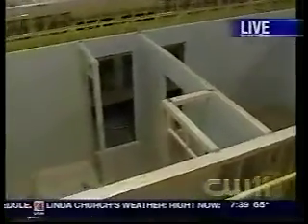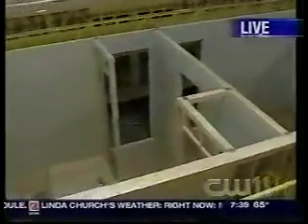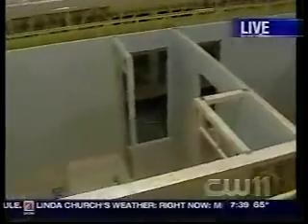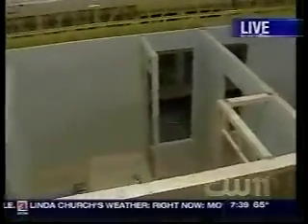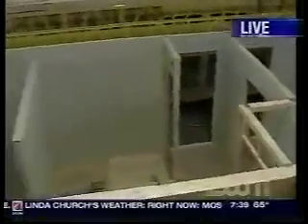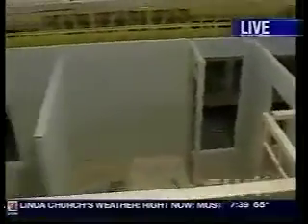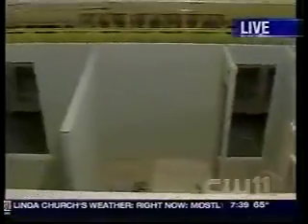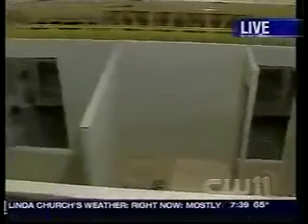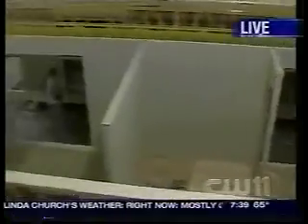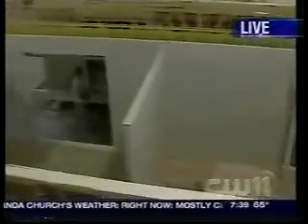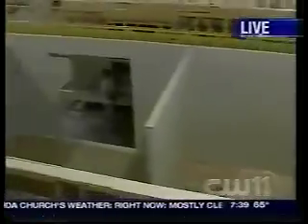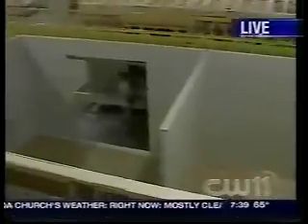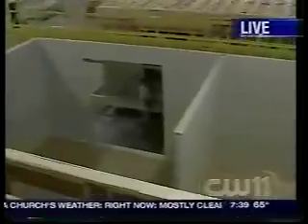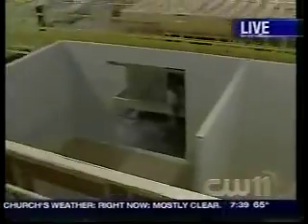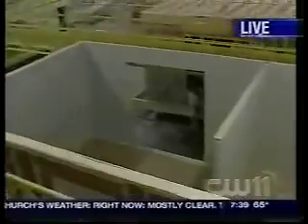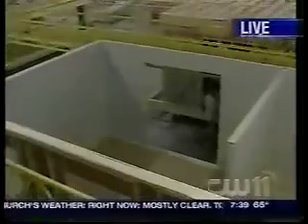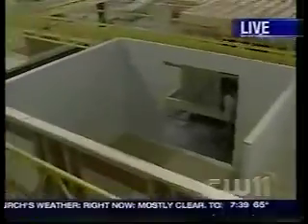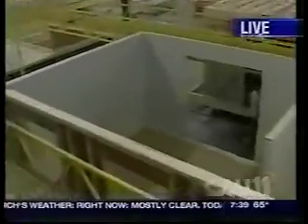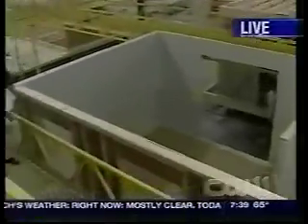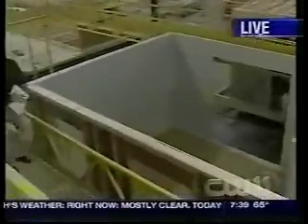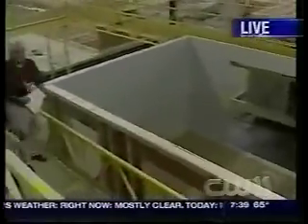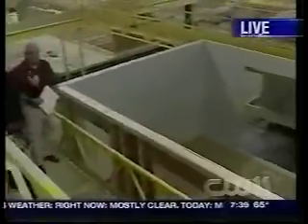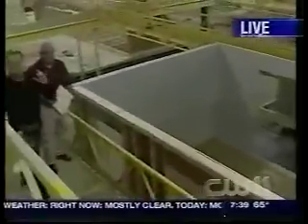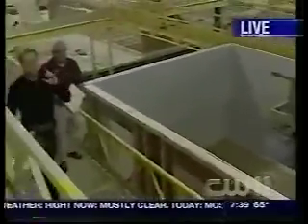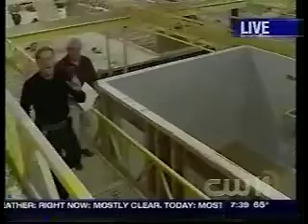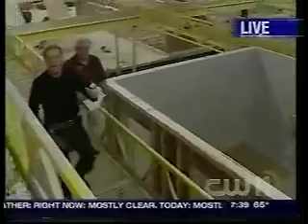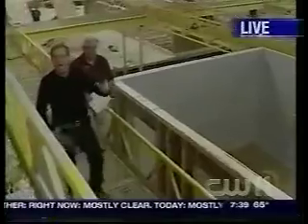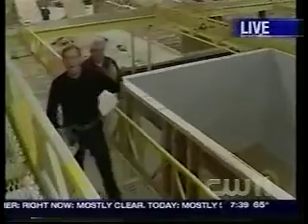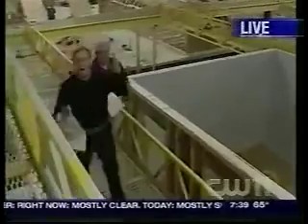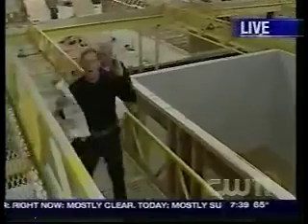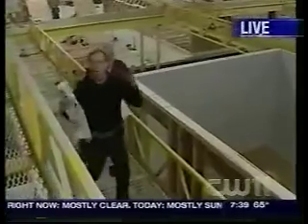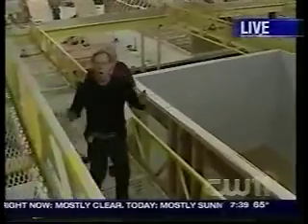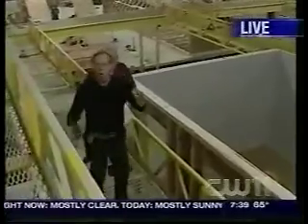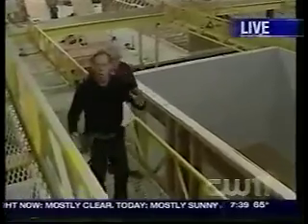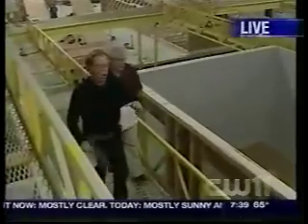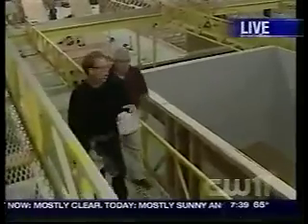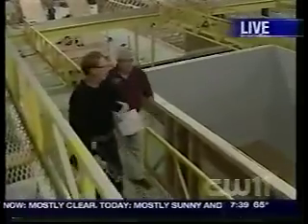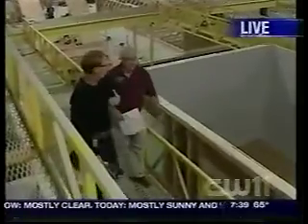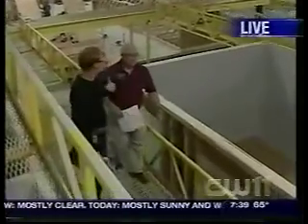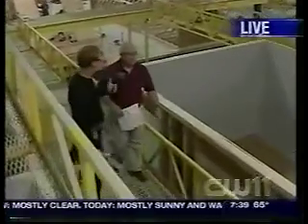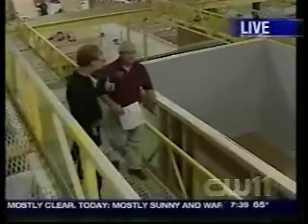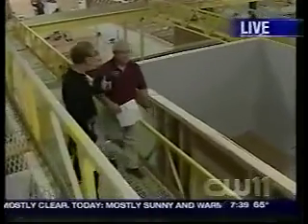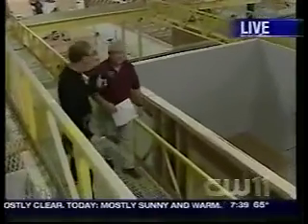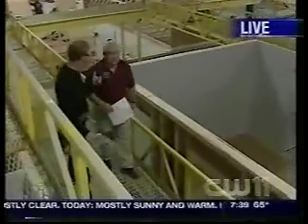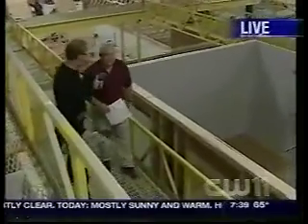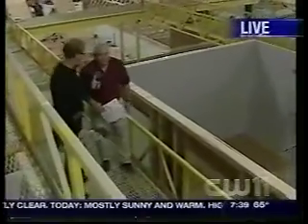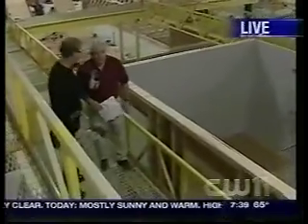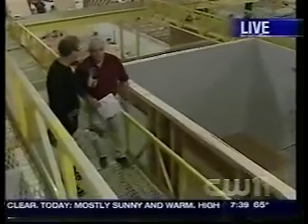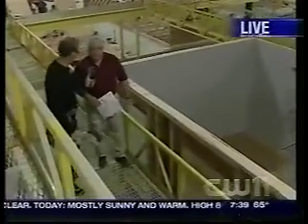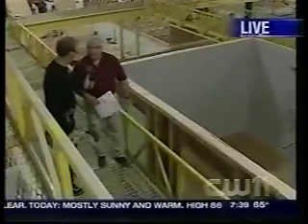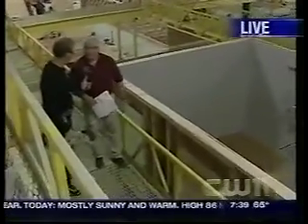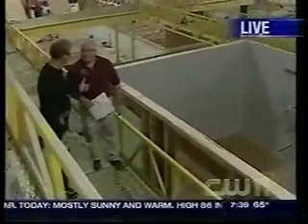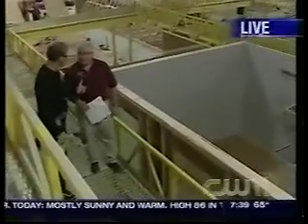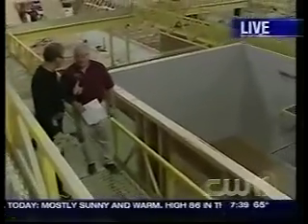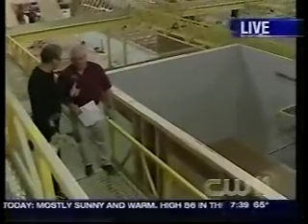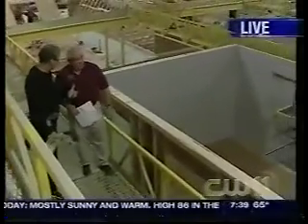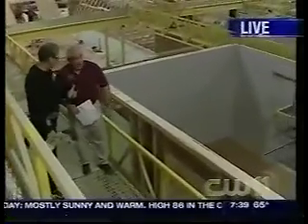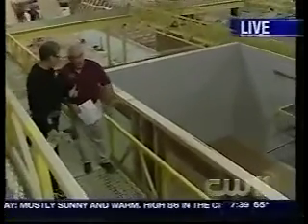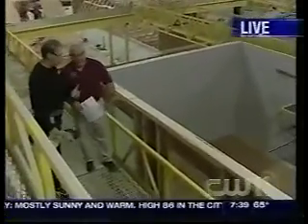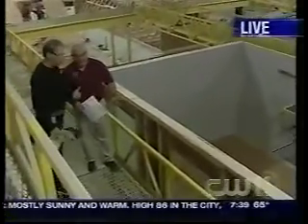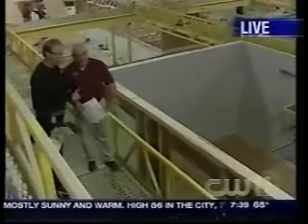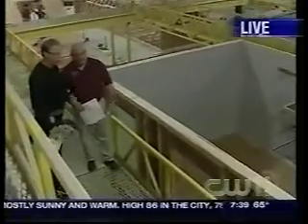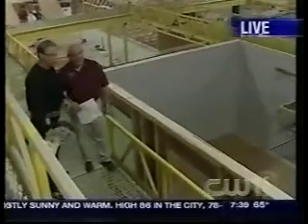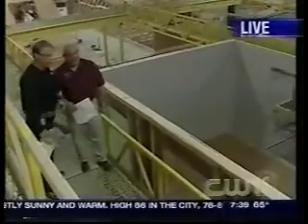They build the homes in modules here — the squares. And this is not a mobile home. This is going to be a custom home. They're all custom.